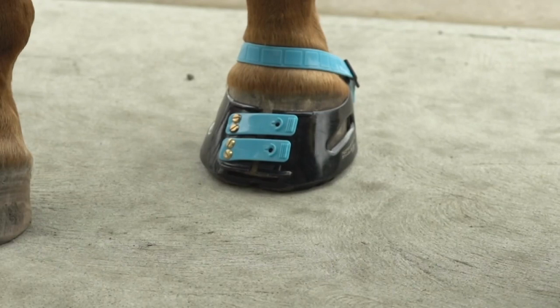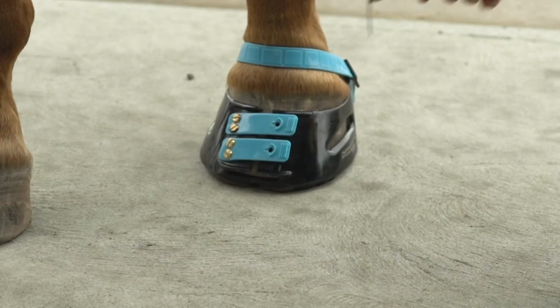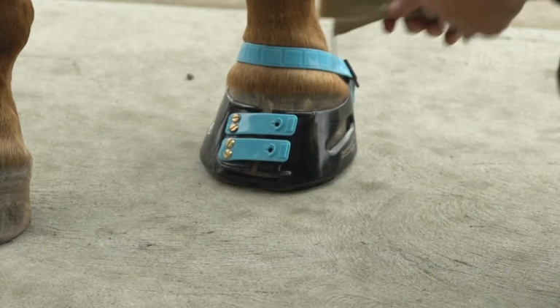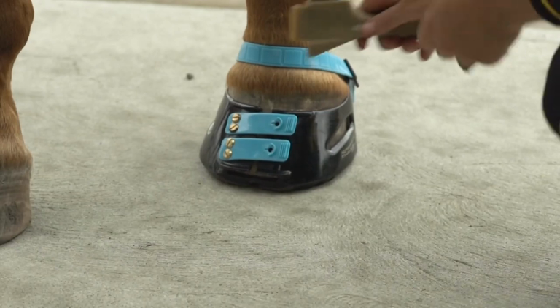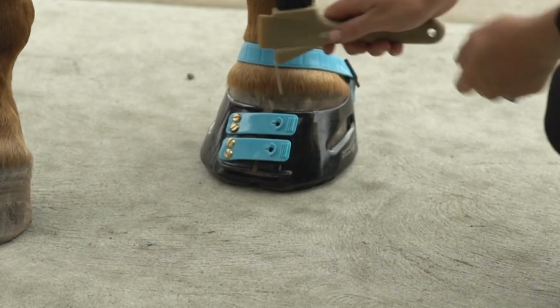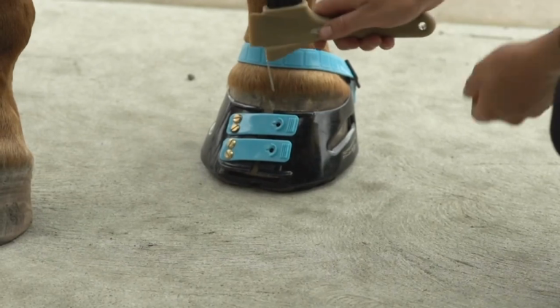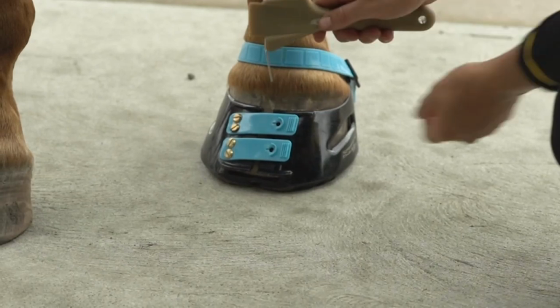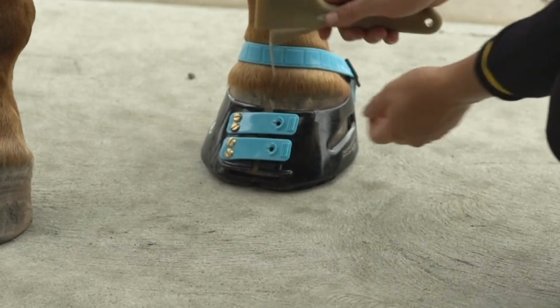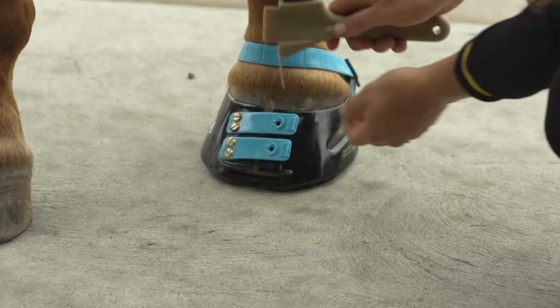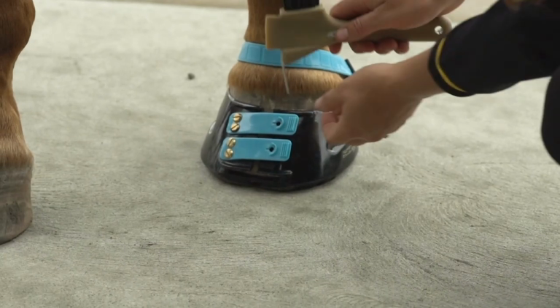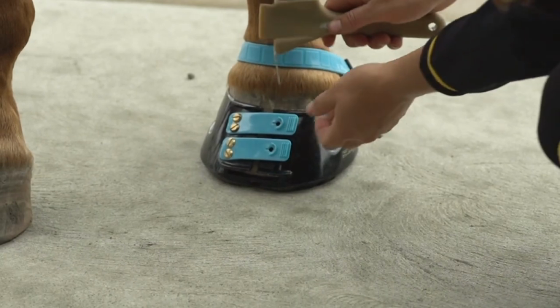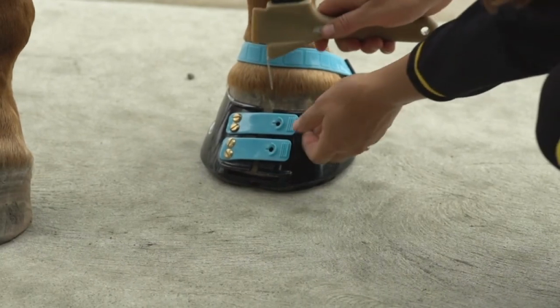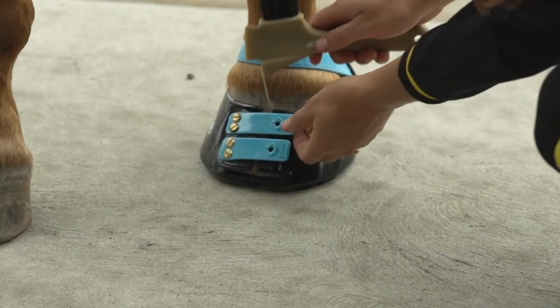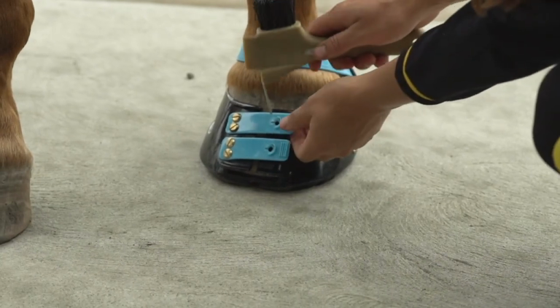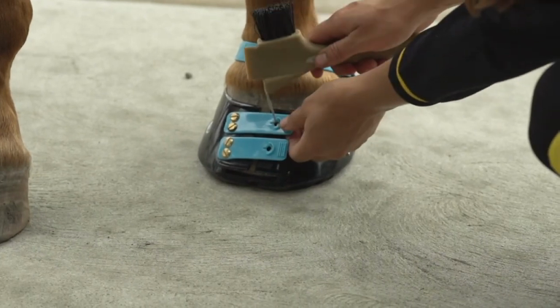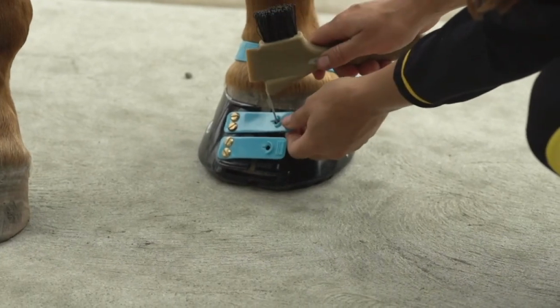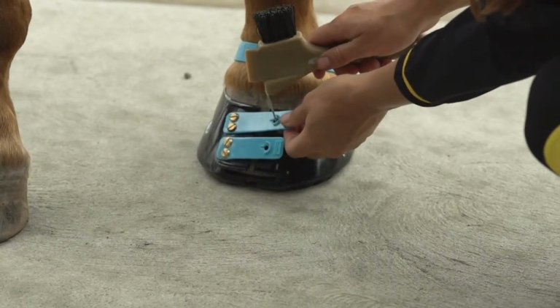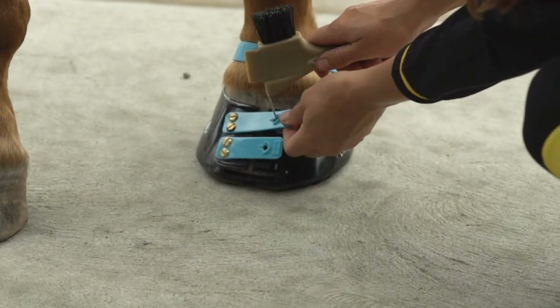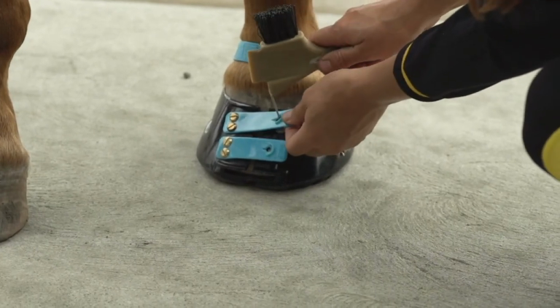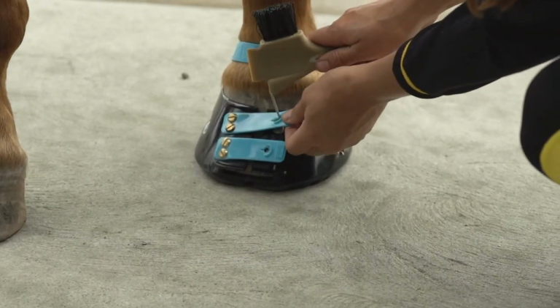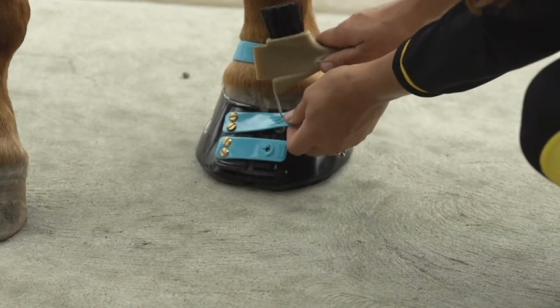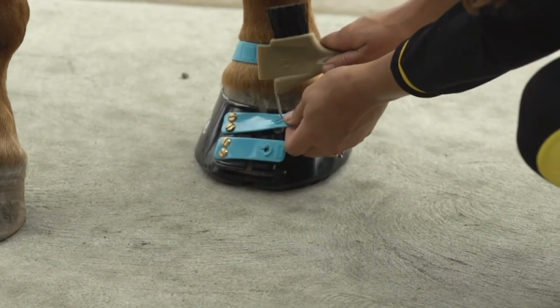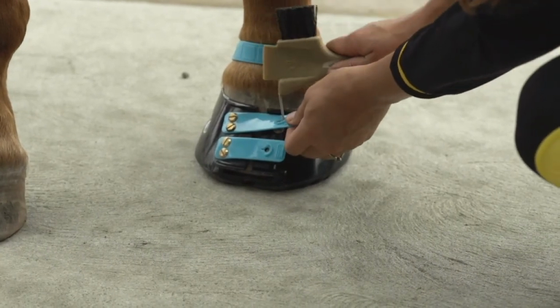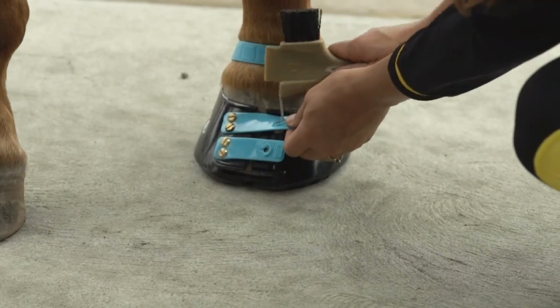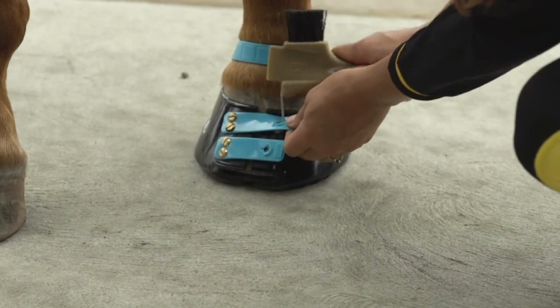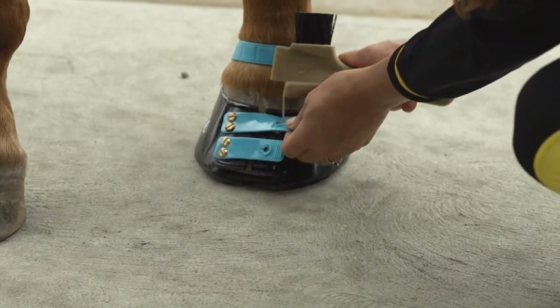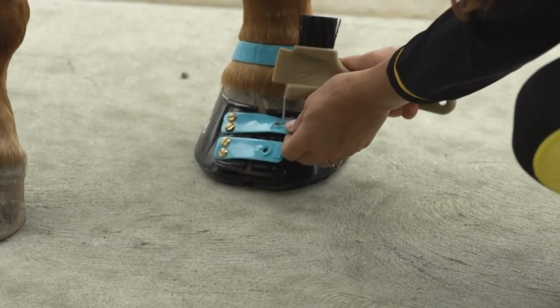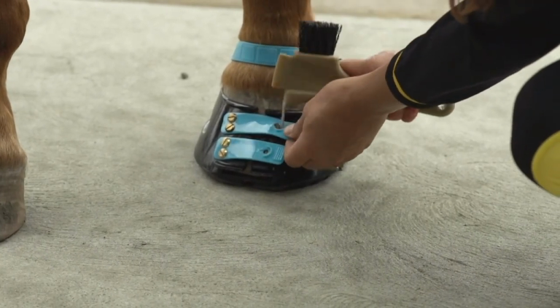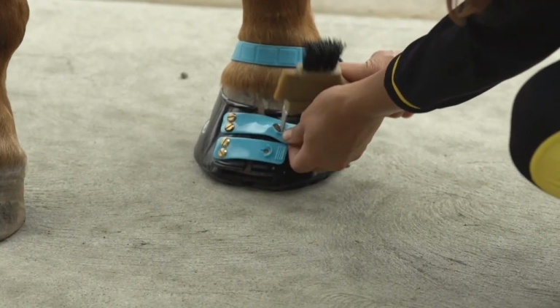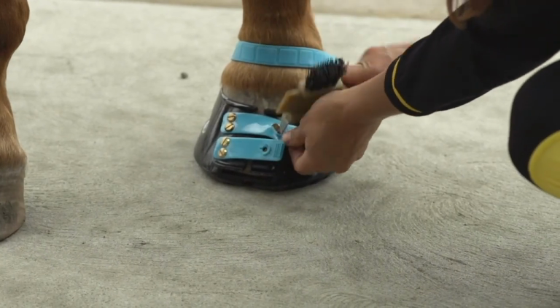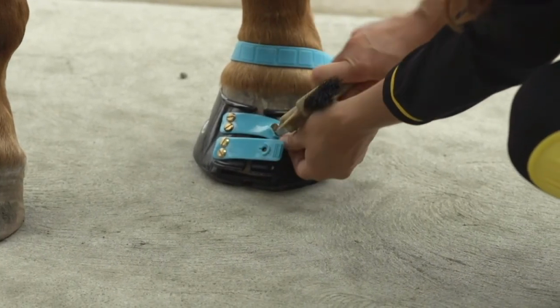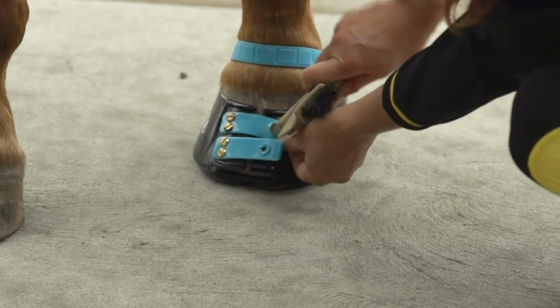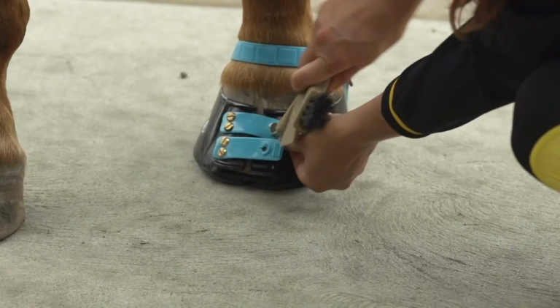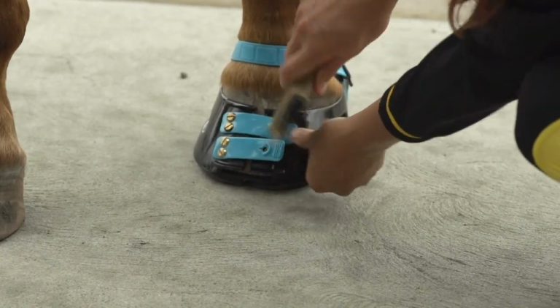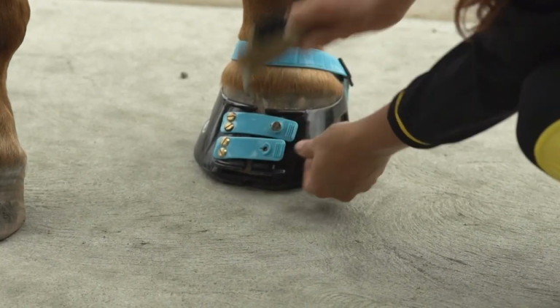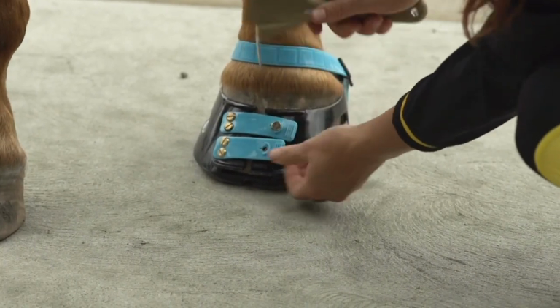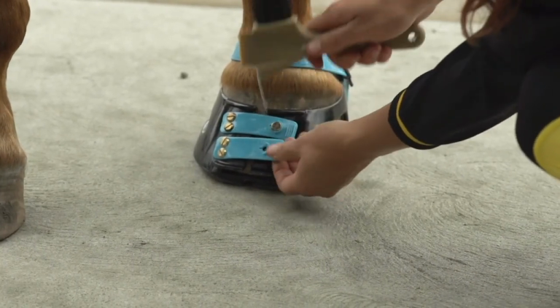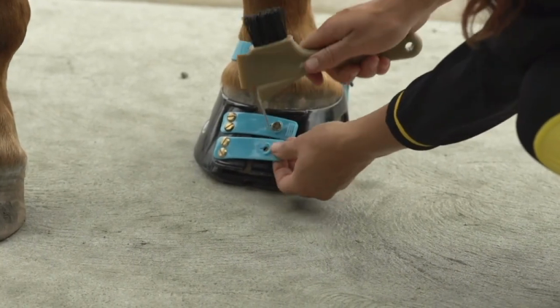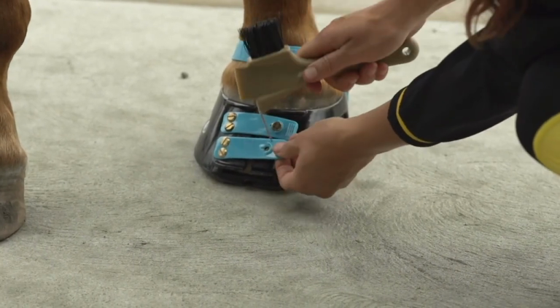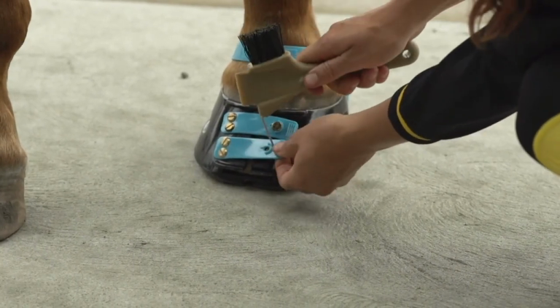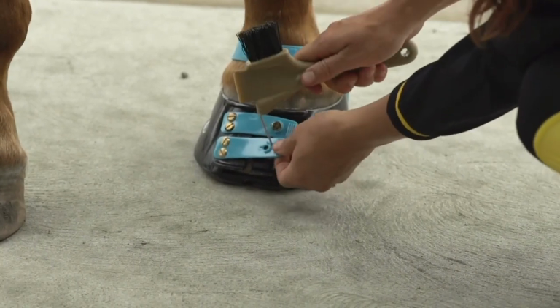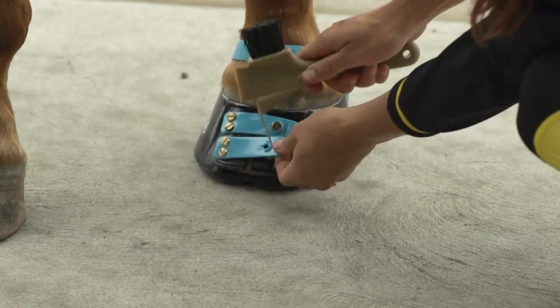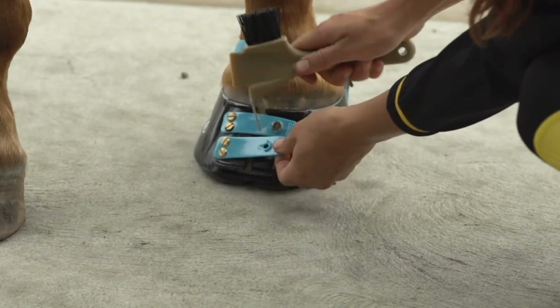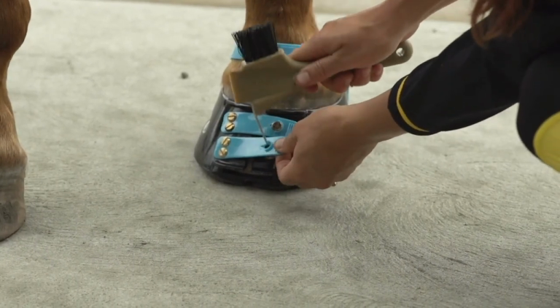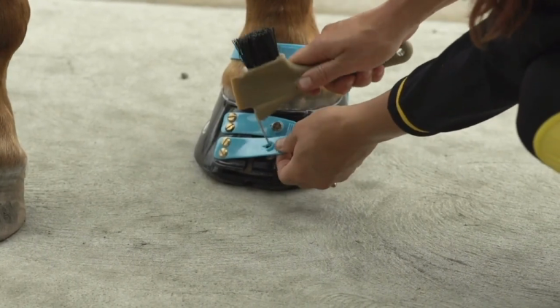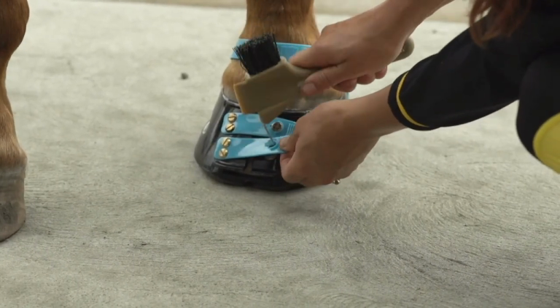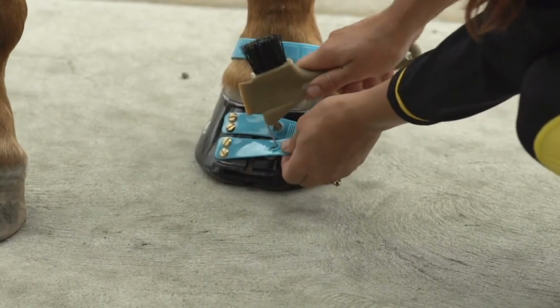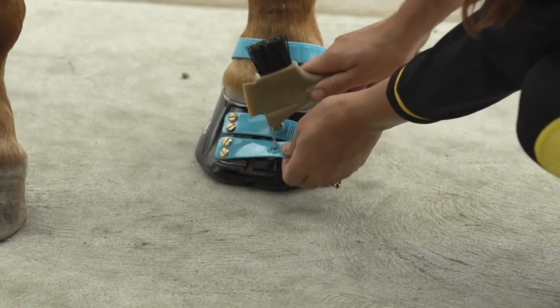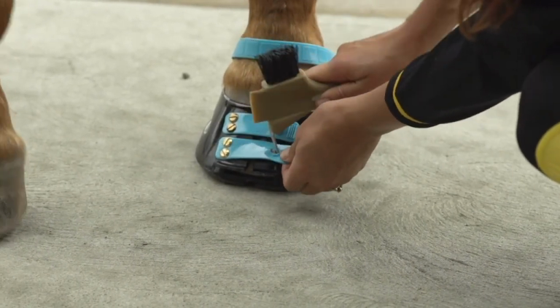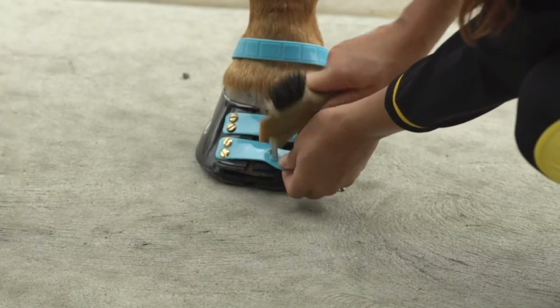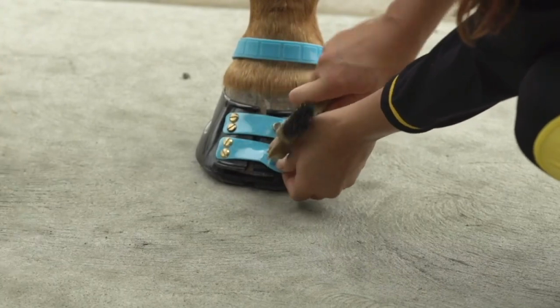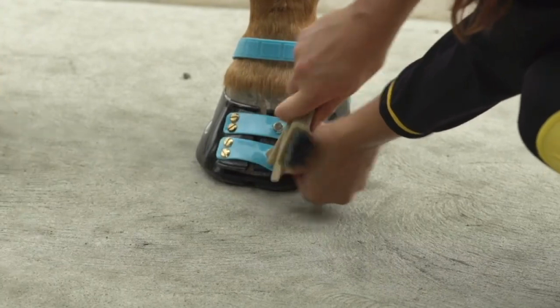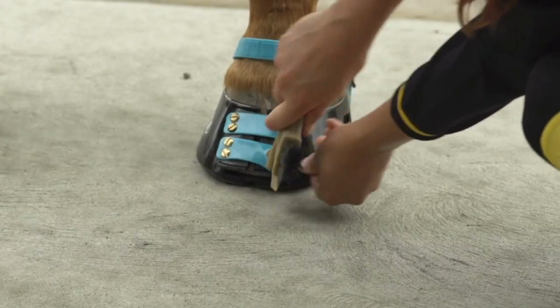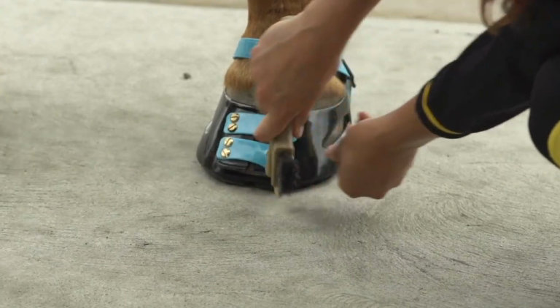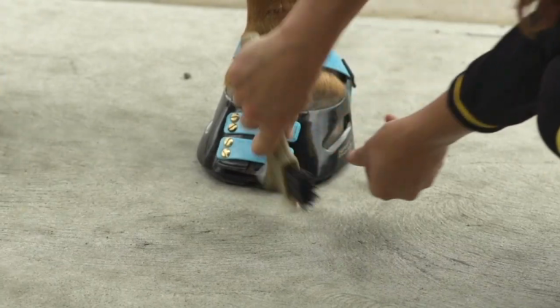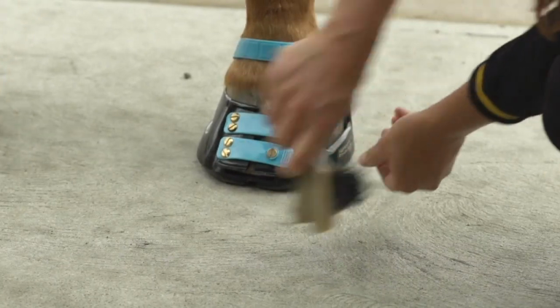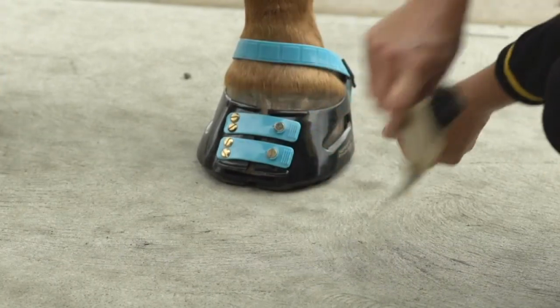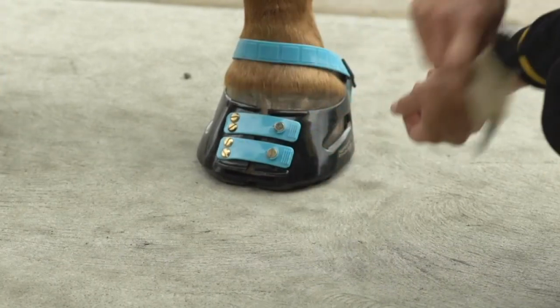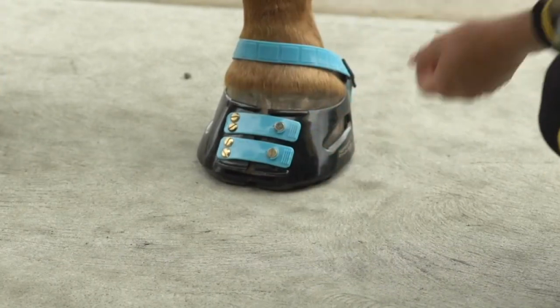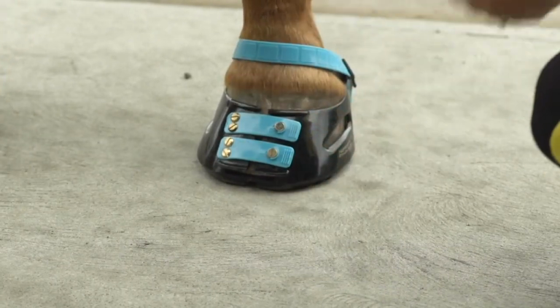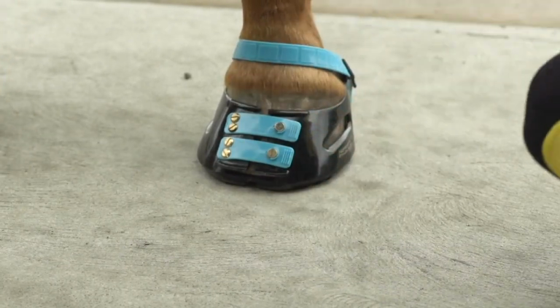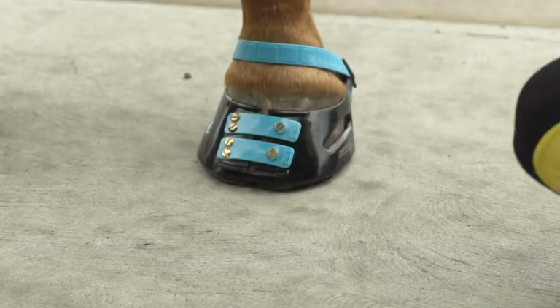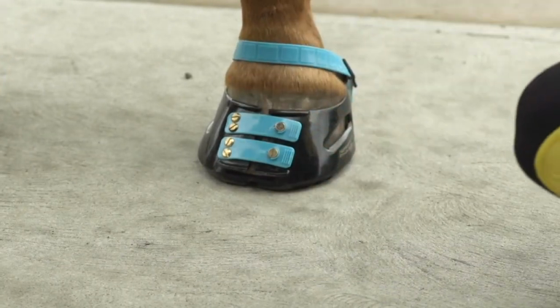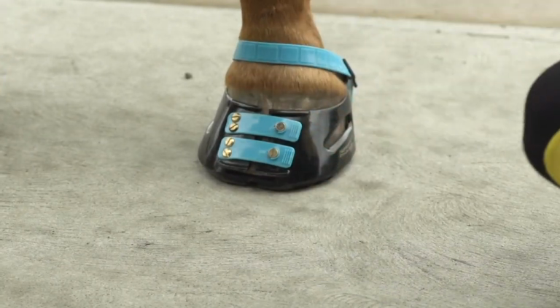Another great tool you can use is the hoof pick. This is how you'd use the hoof pick to do up those front straps.